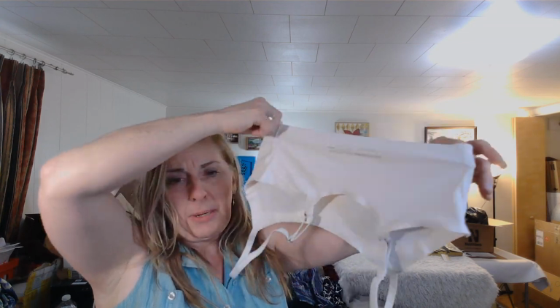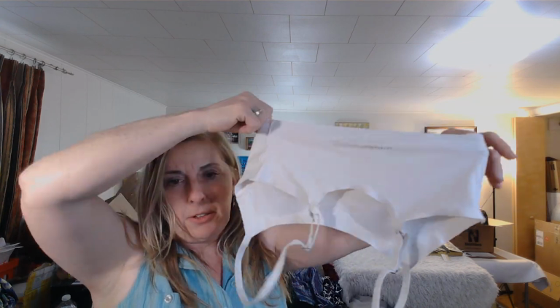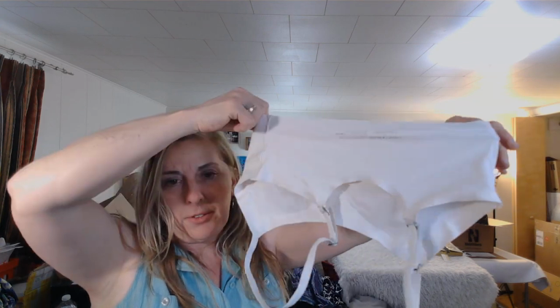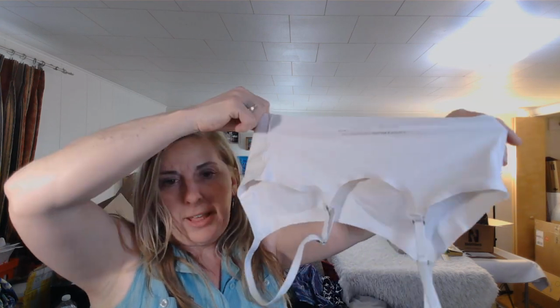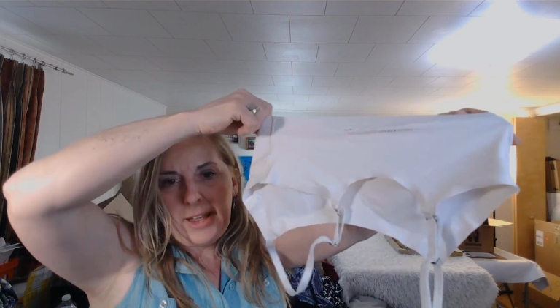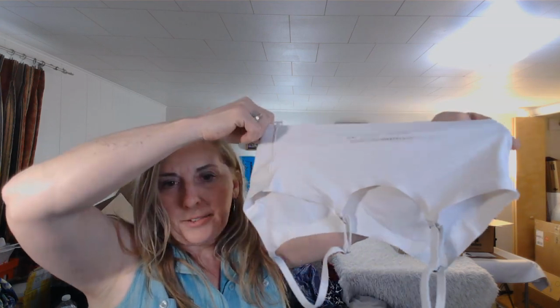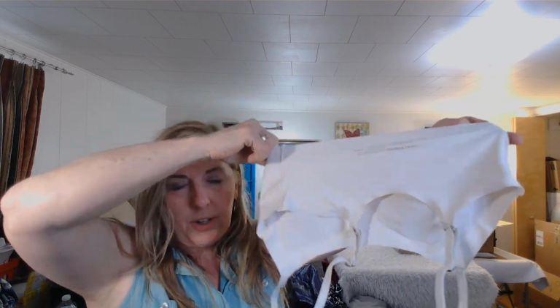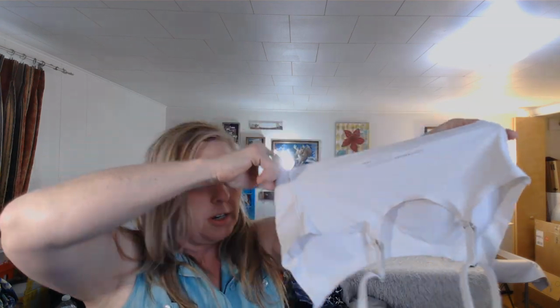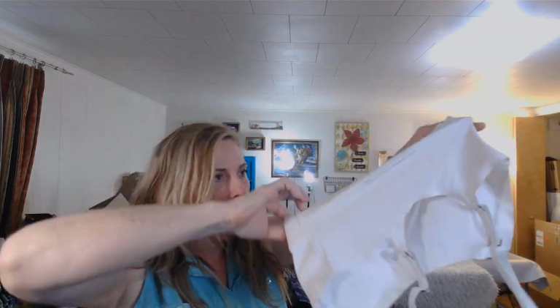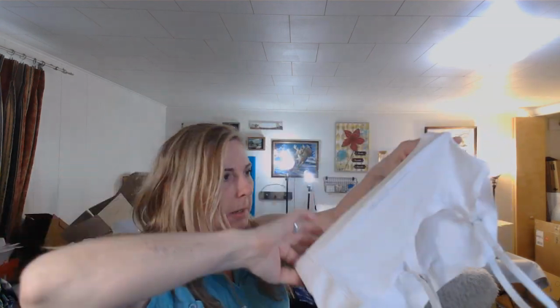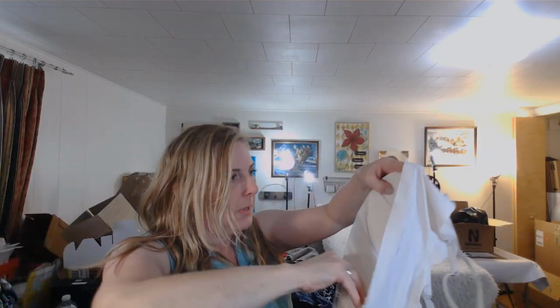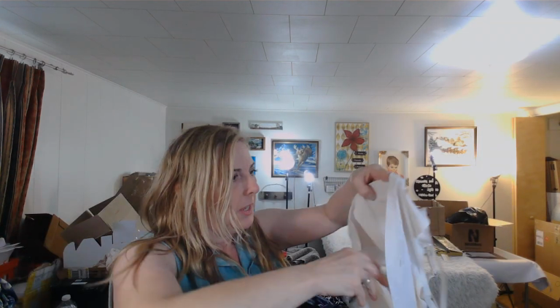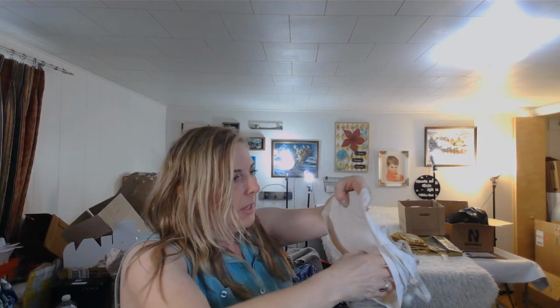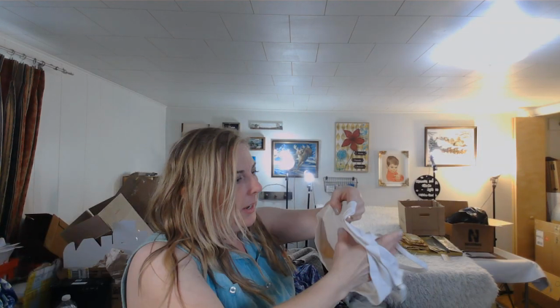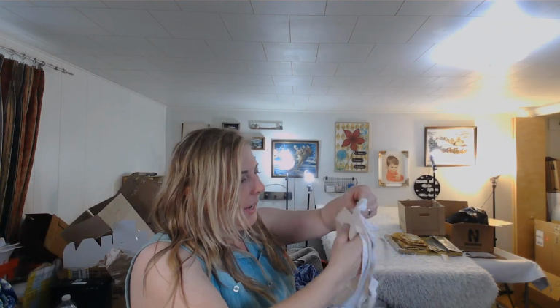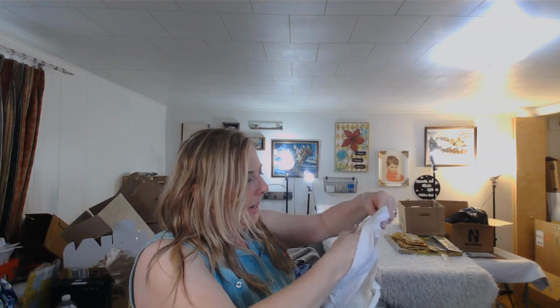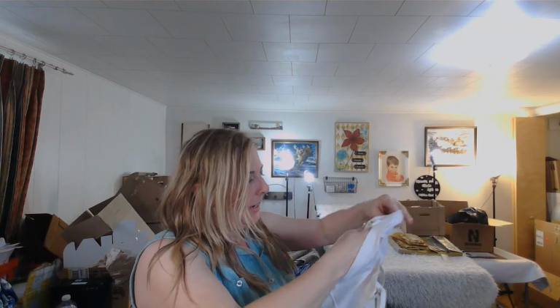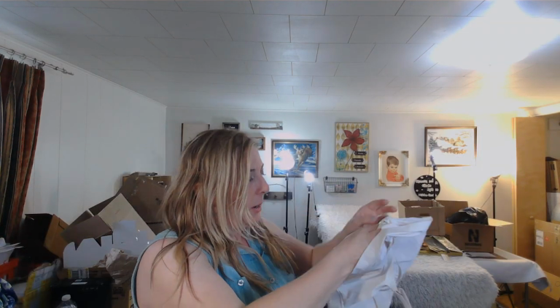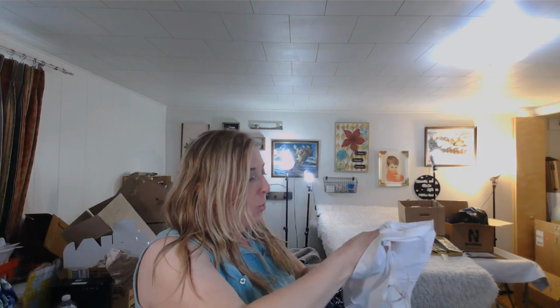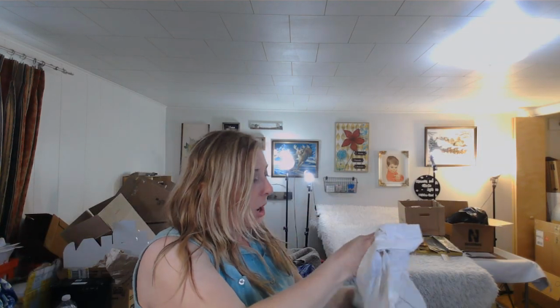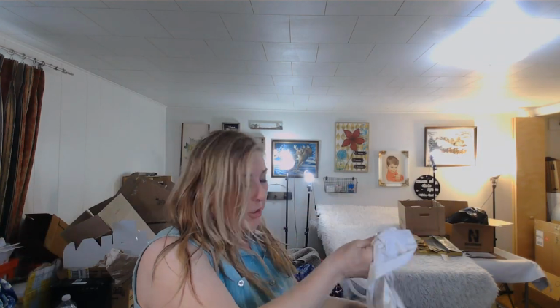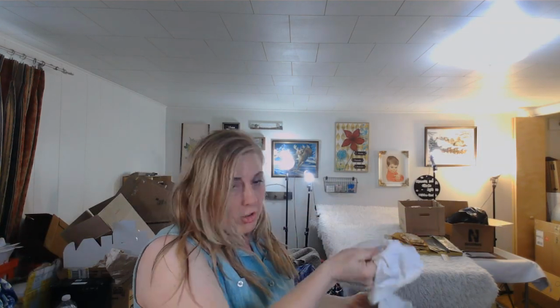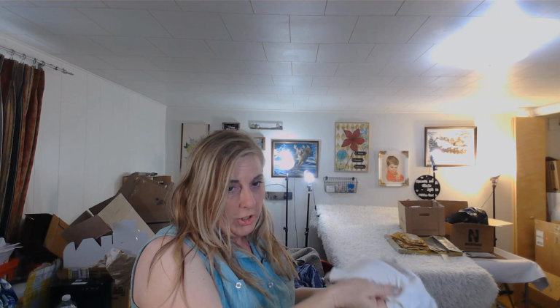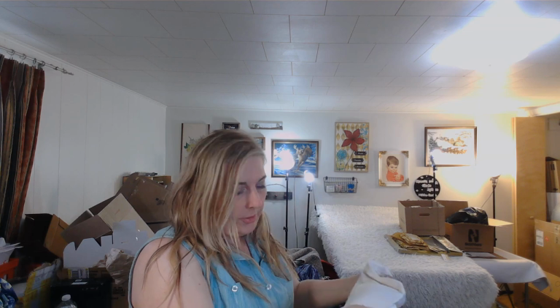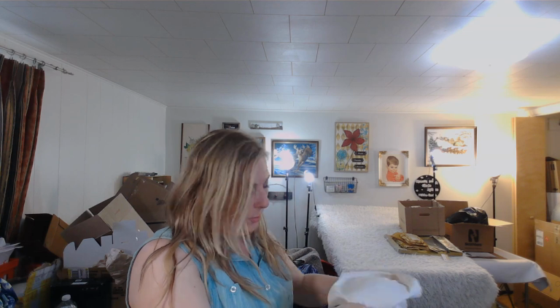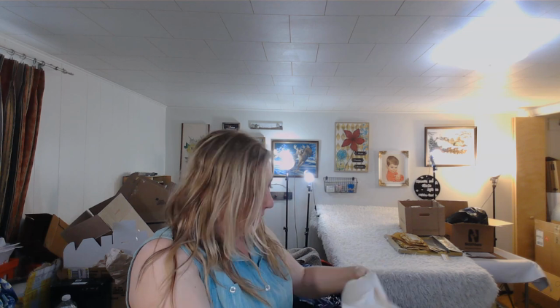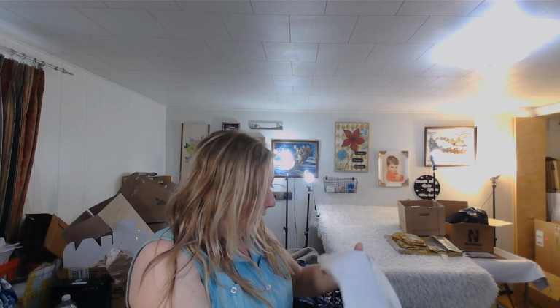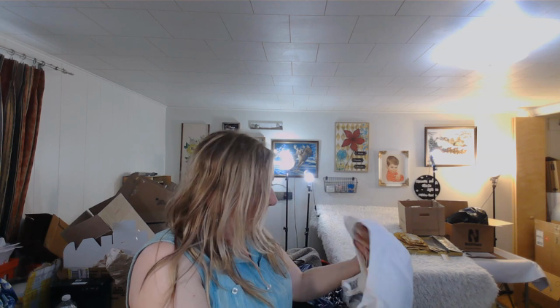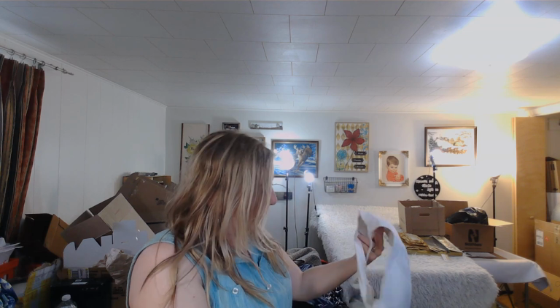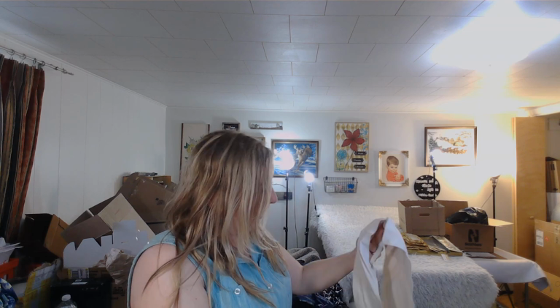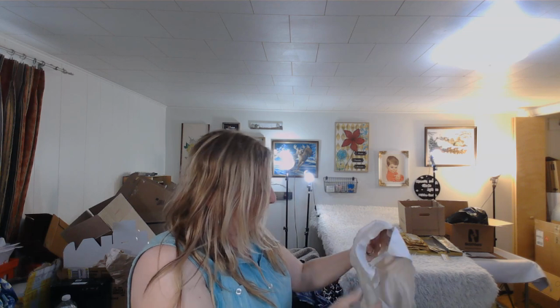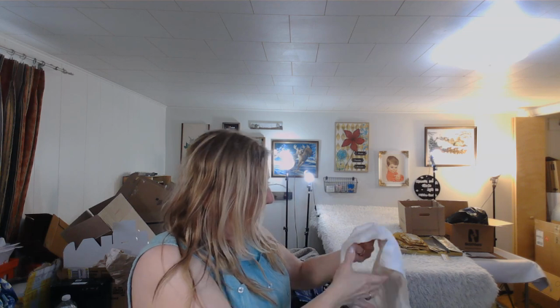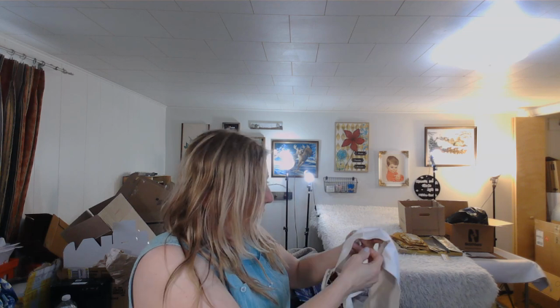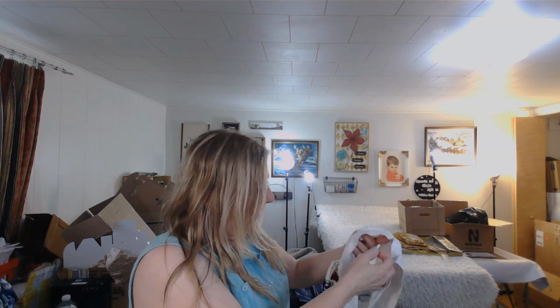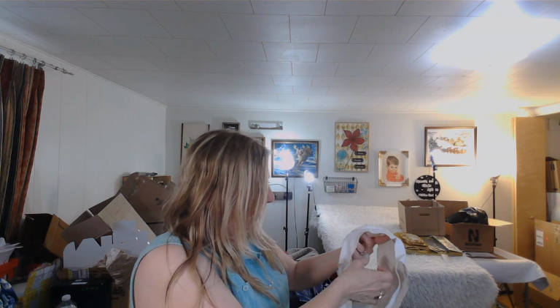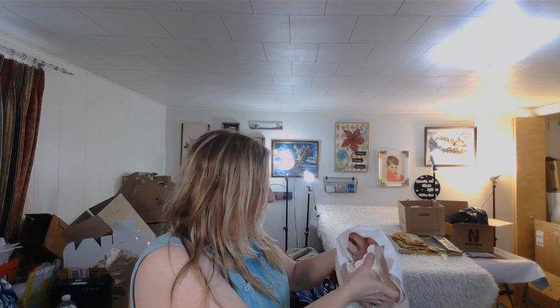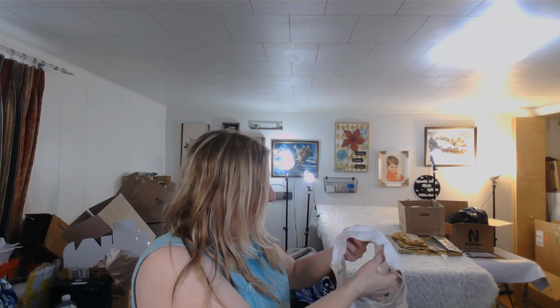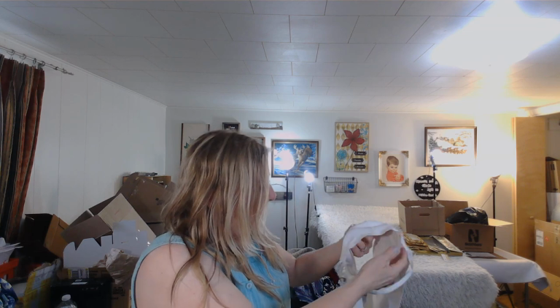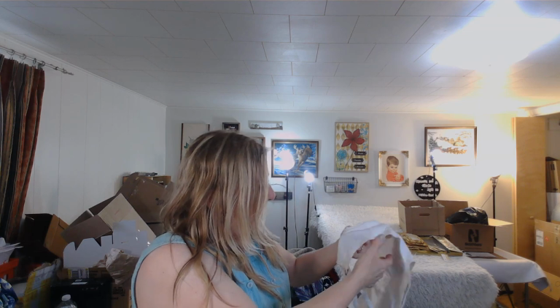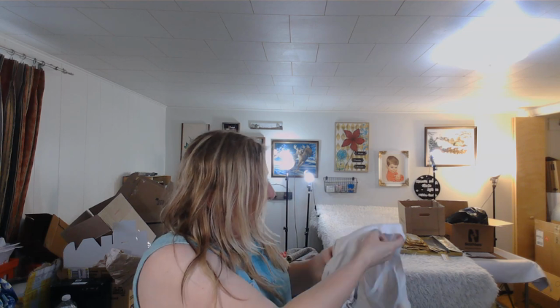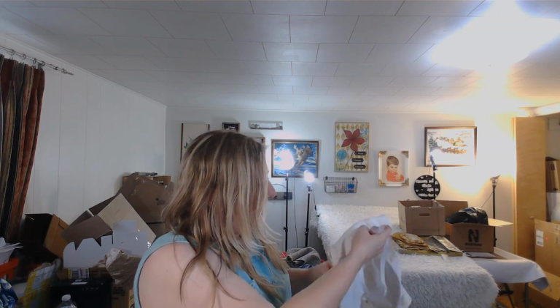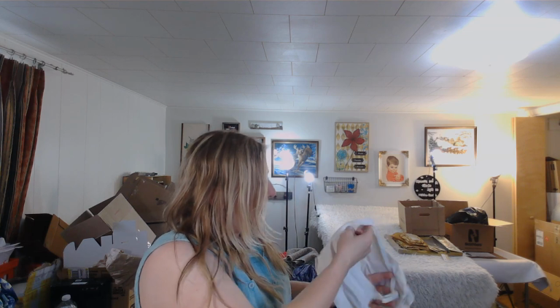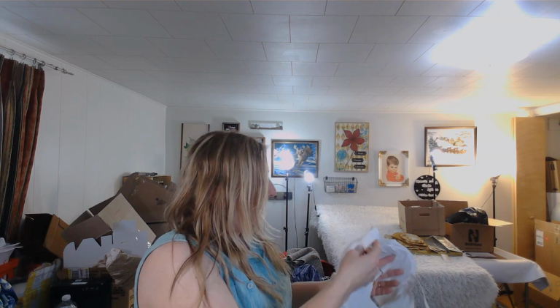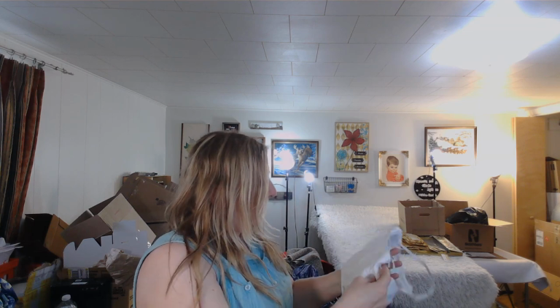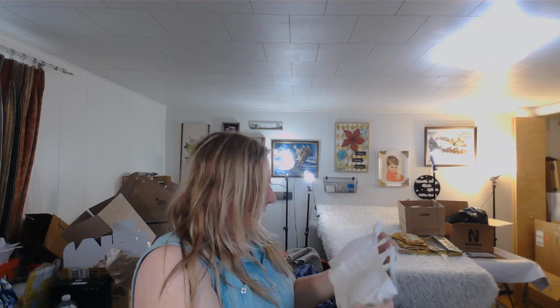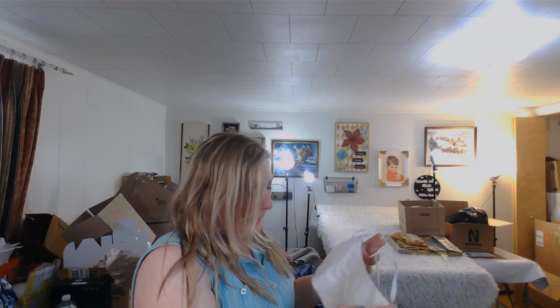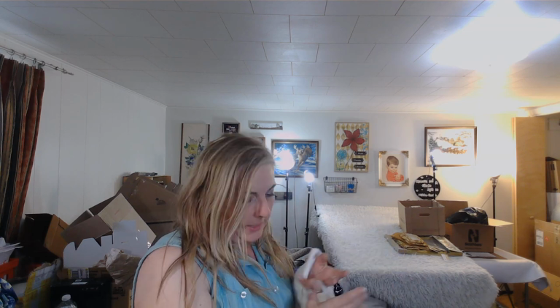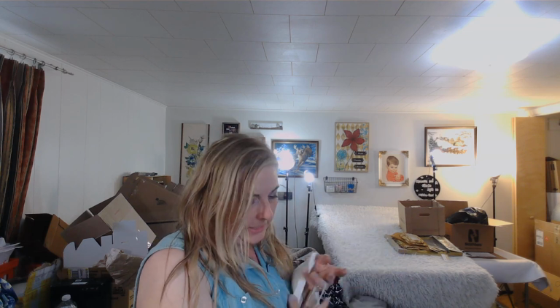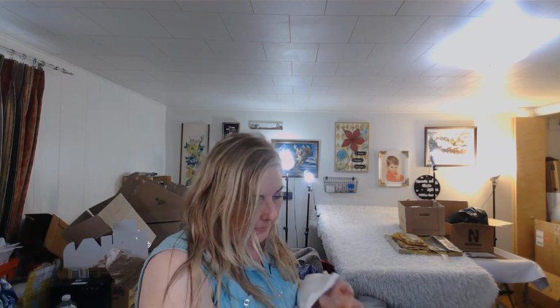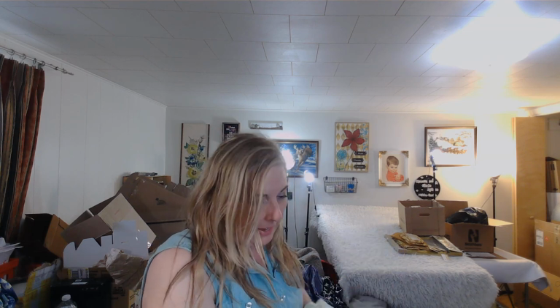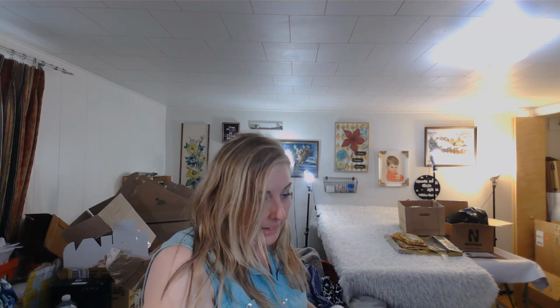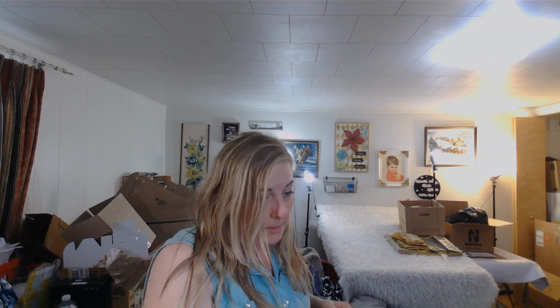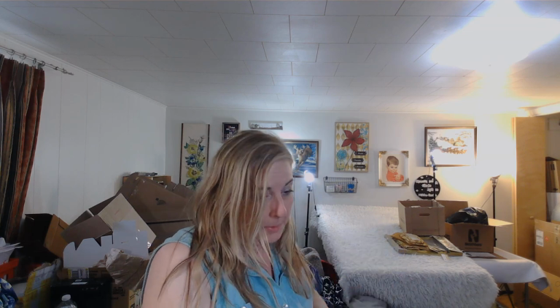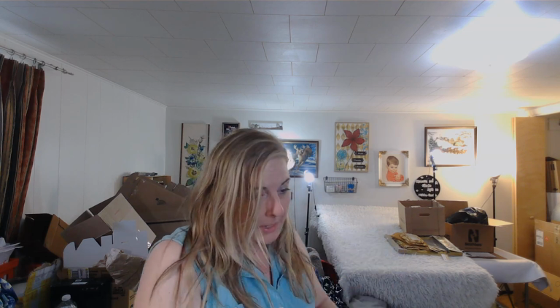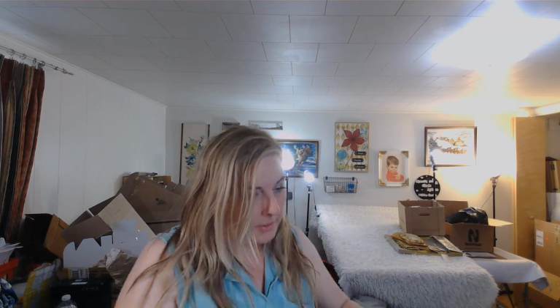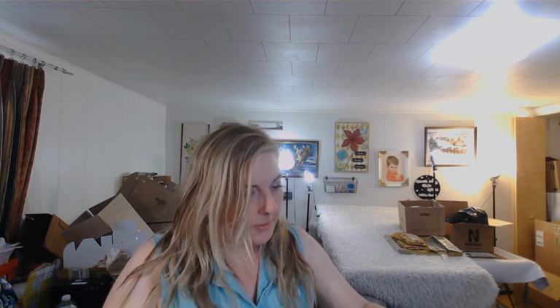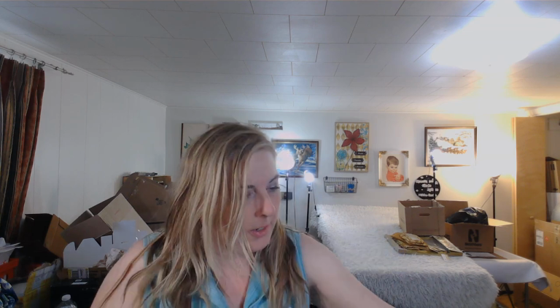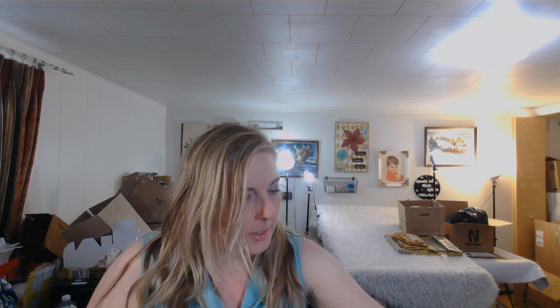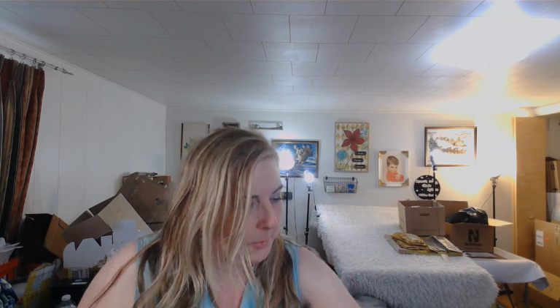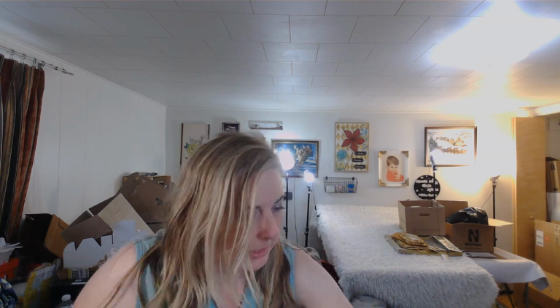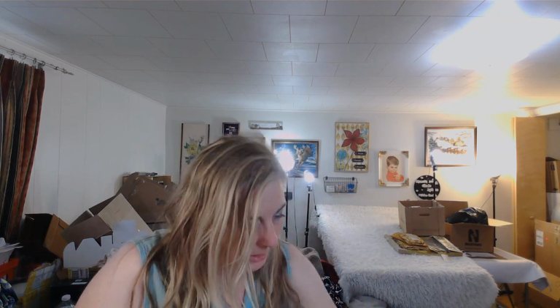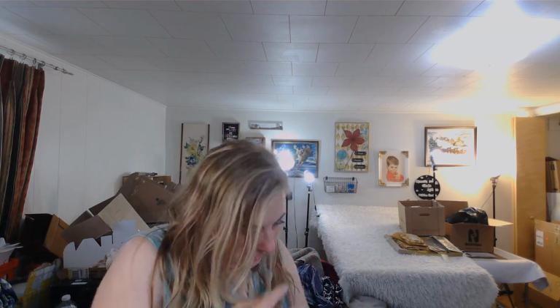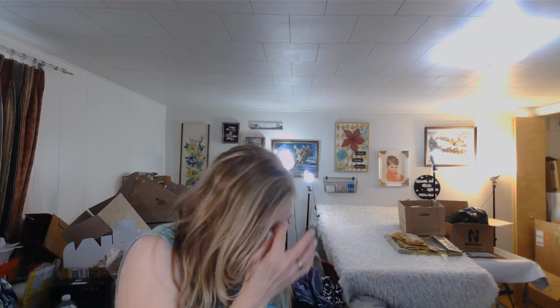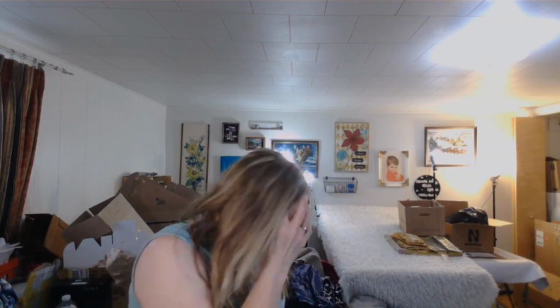This is a bra I found at the bins last time — I washed it and it got mixed in with other laundry. I need to get that to my consignment client.